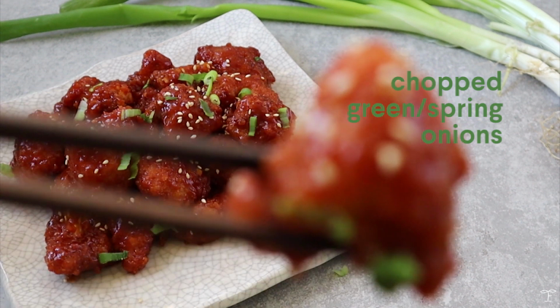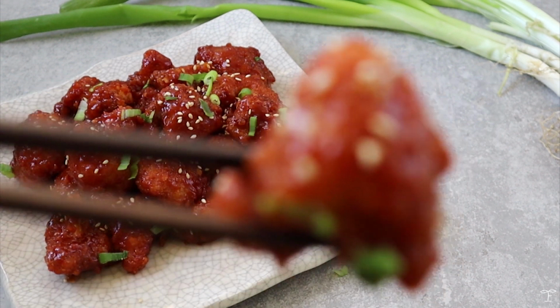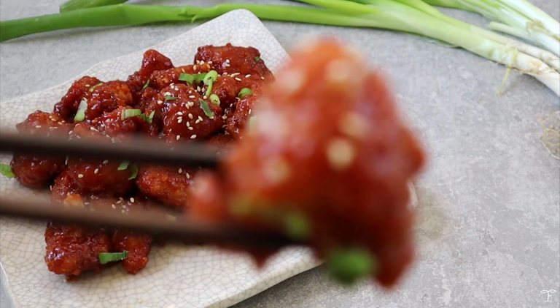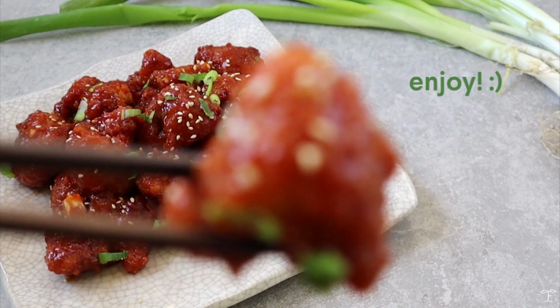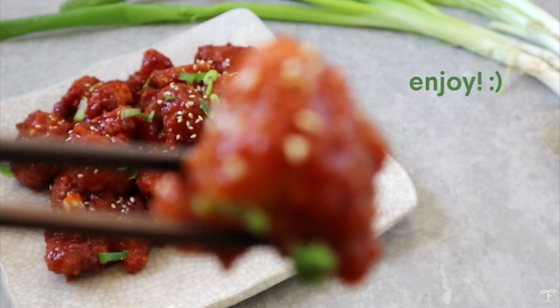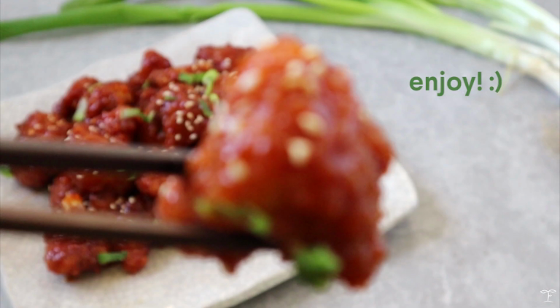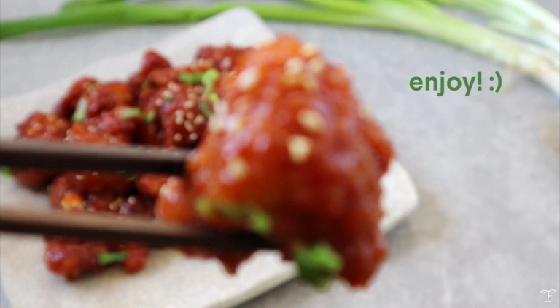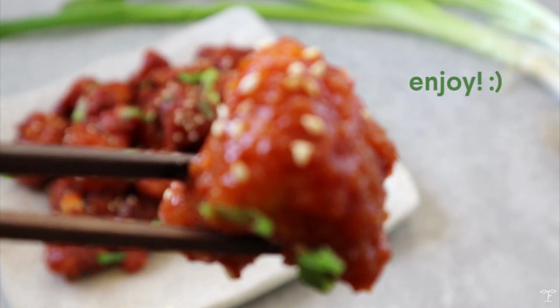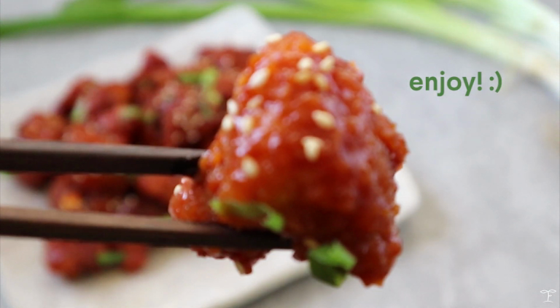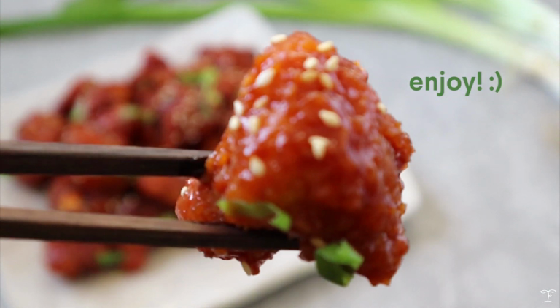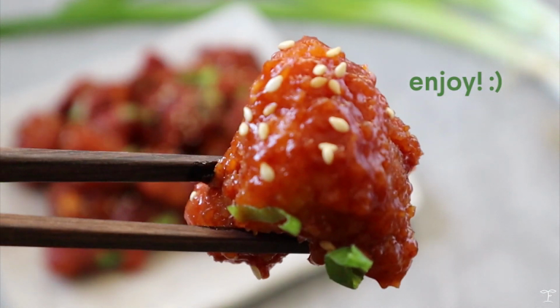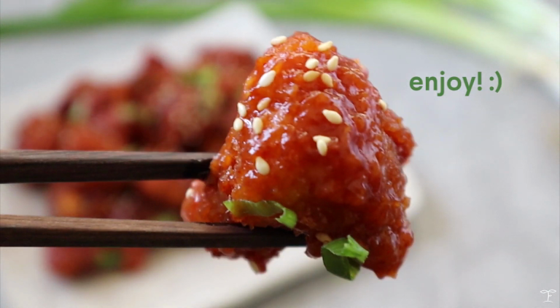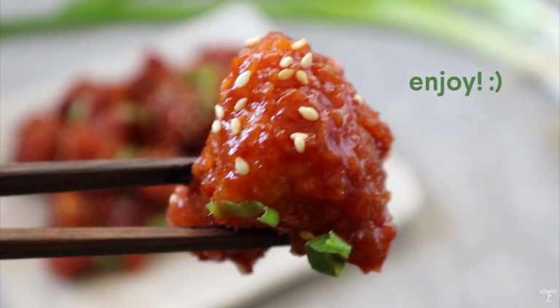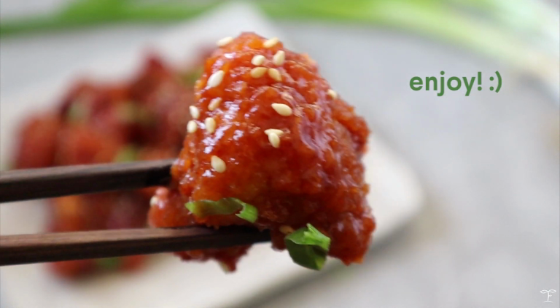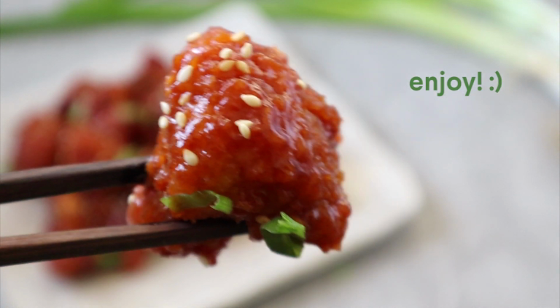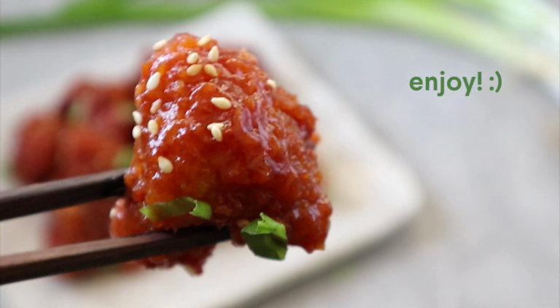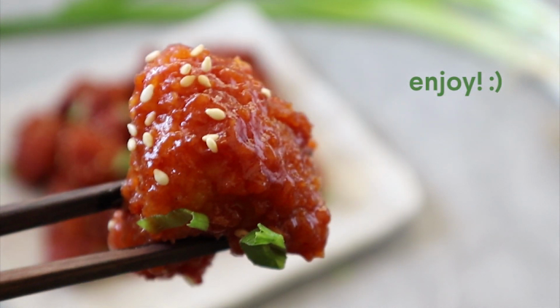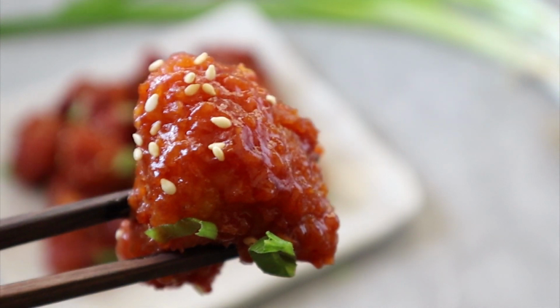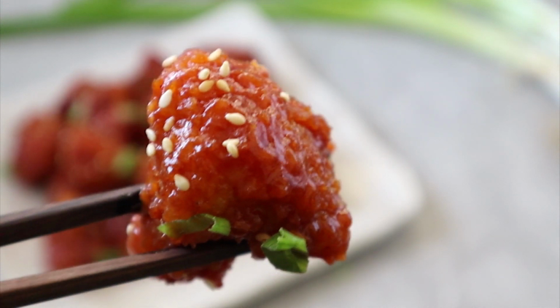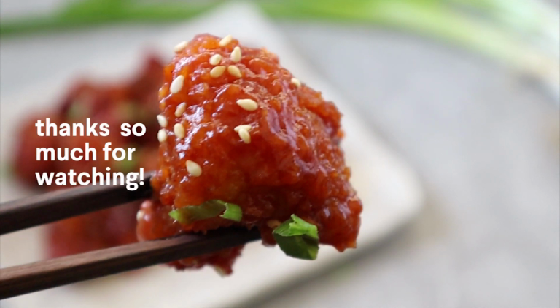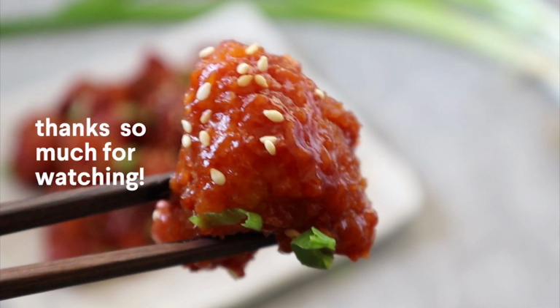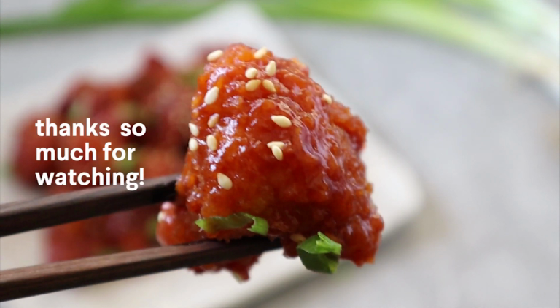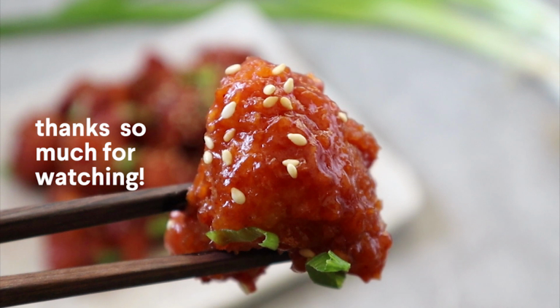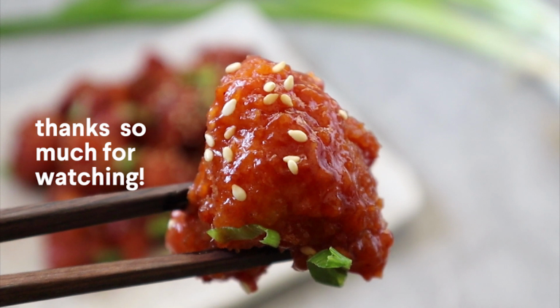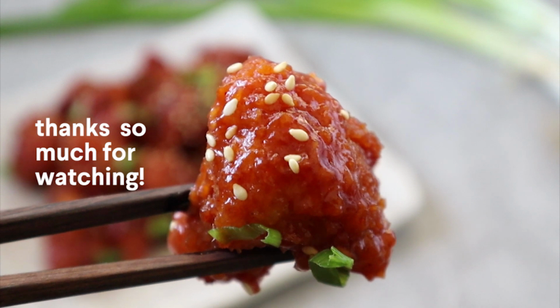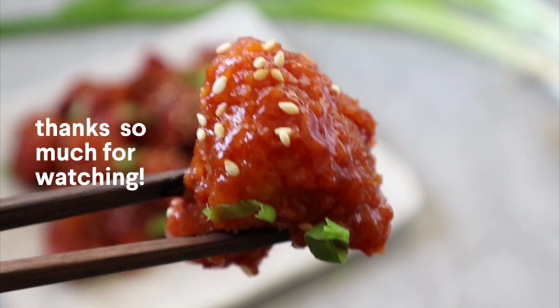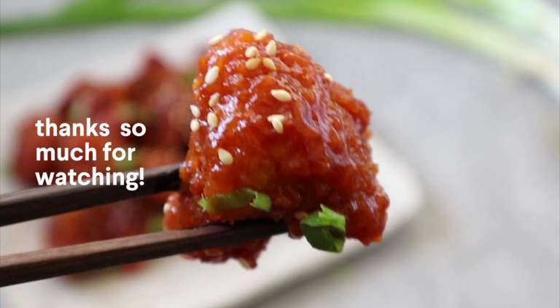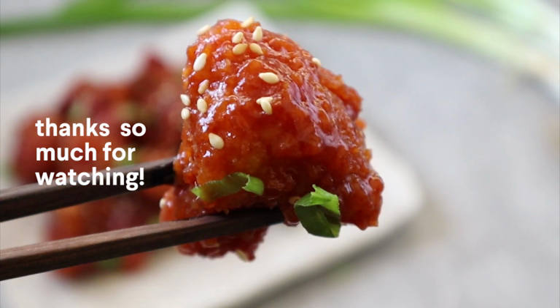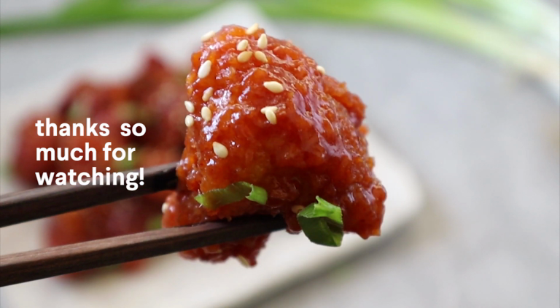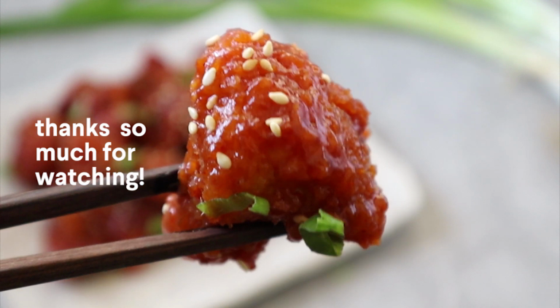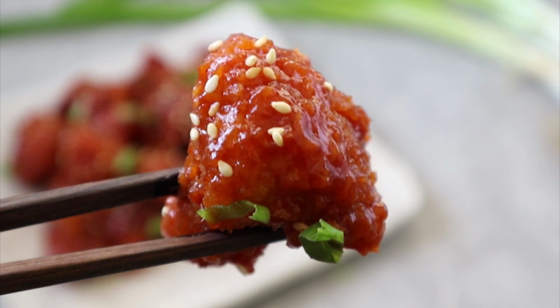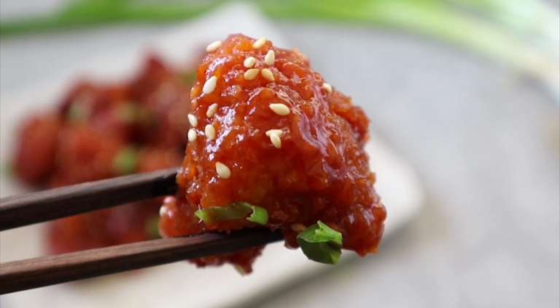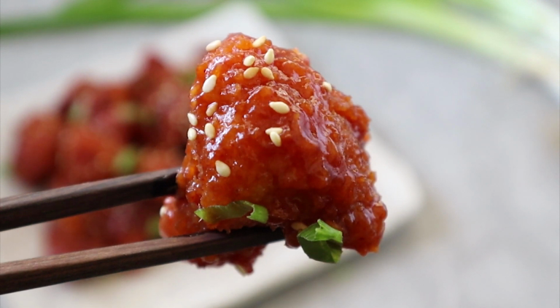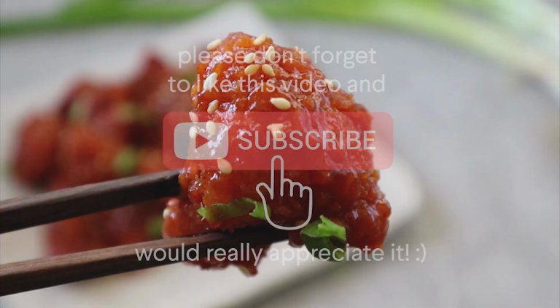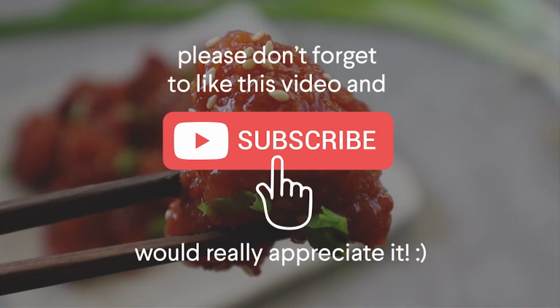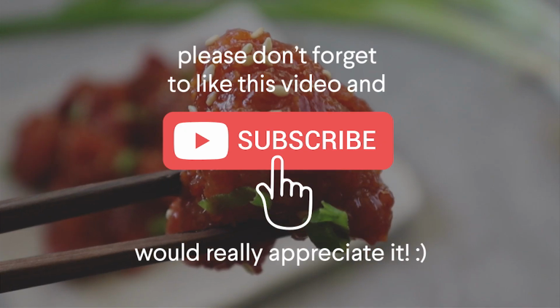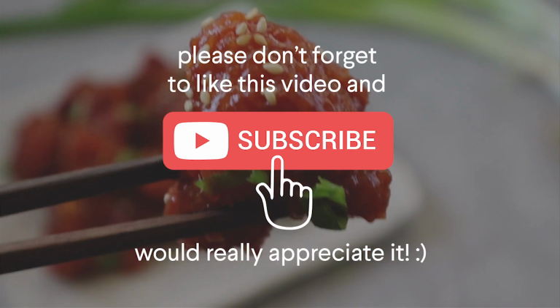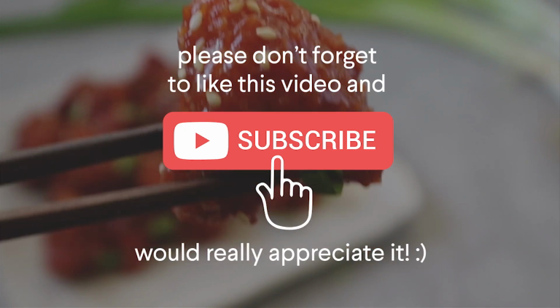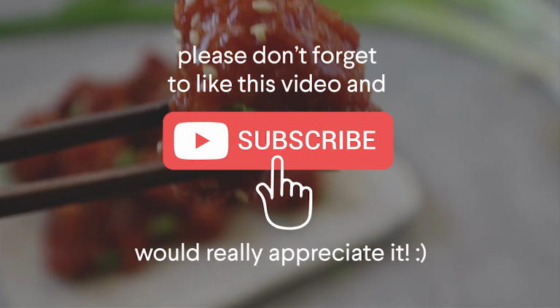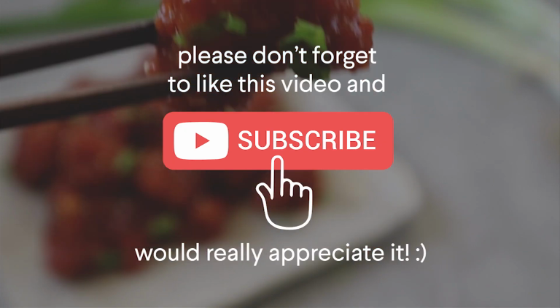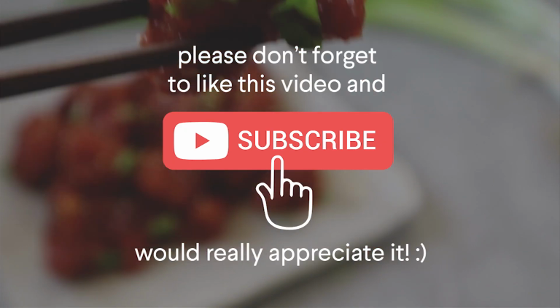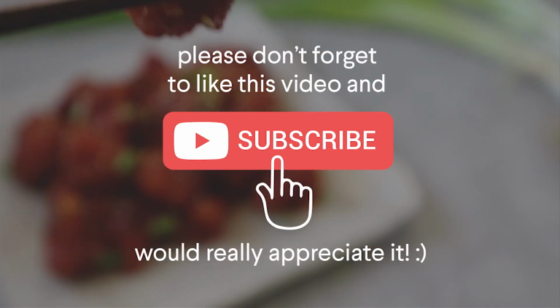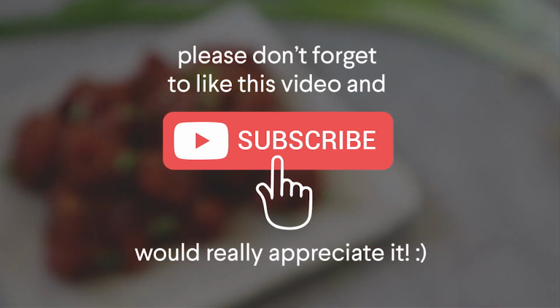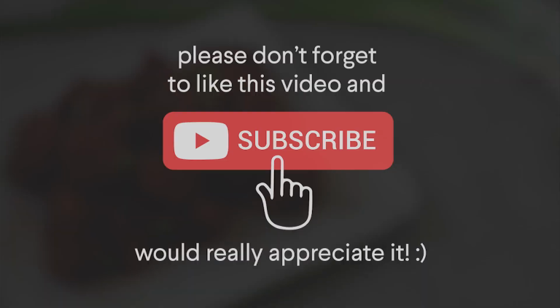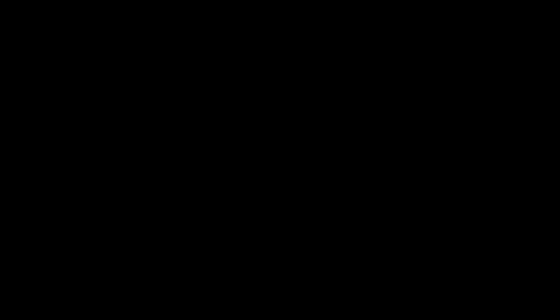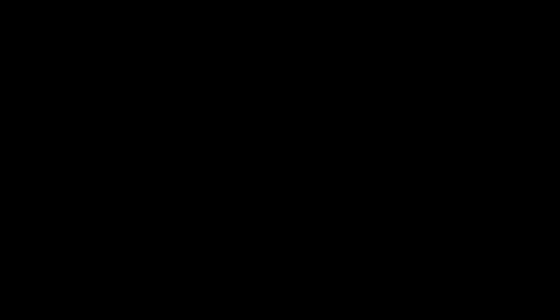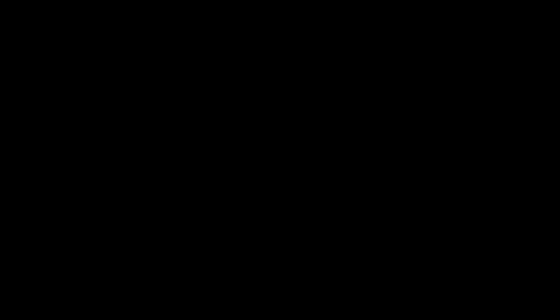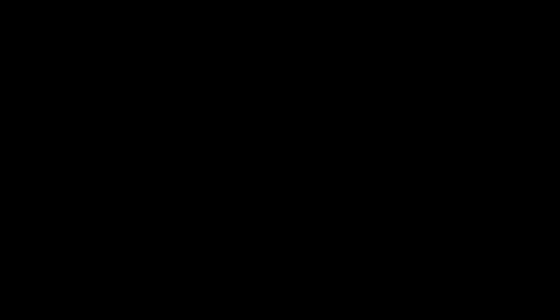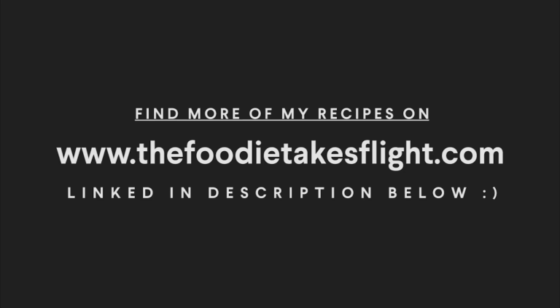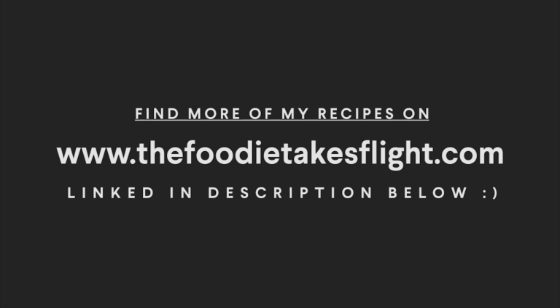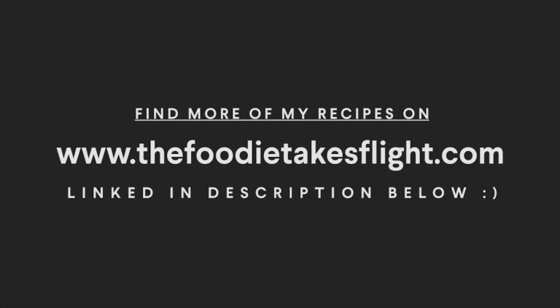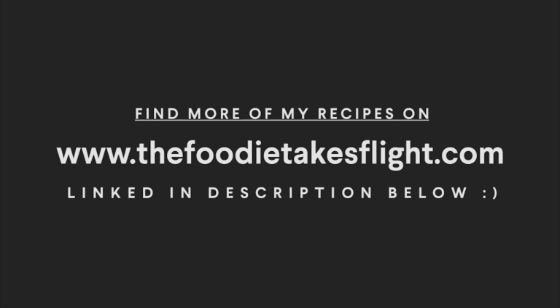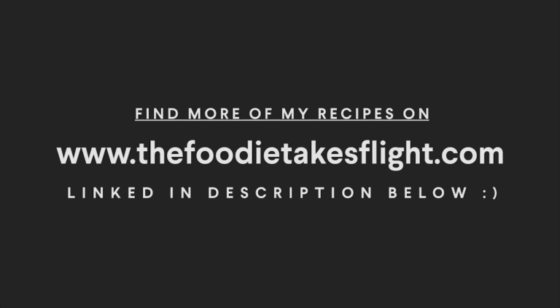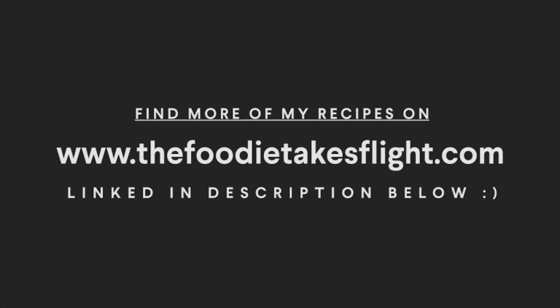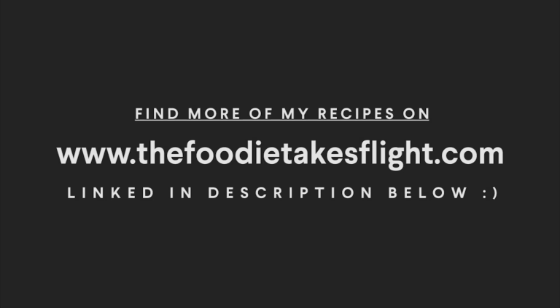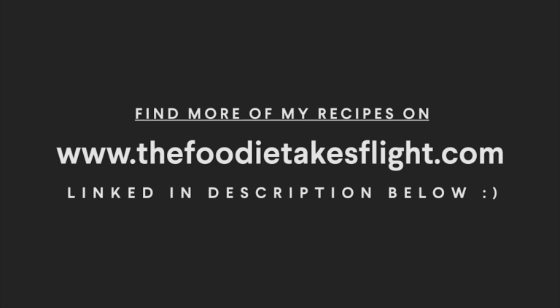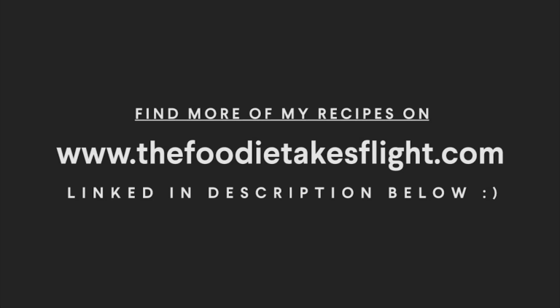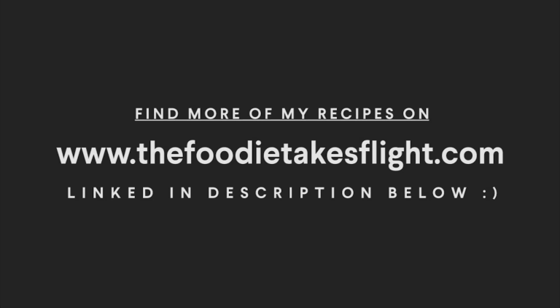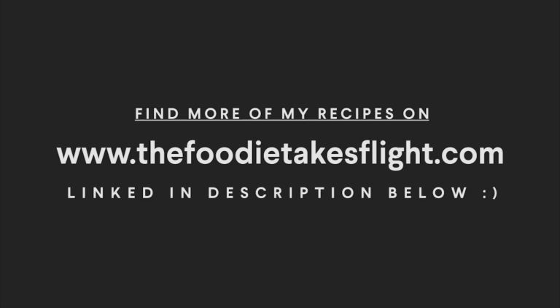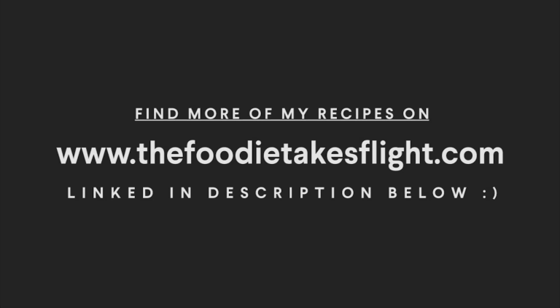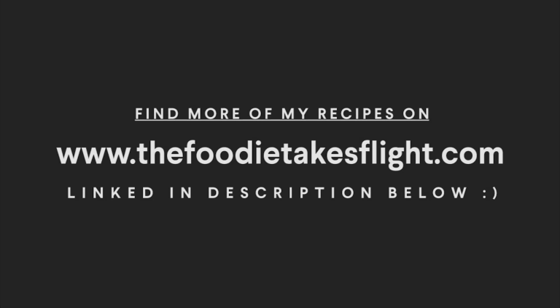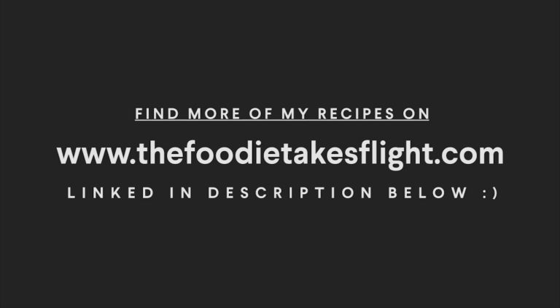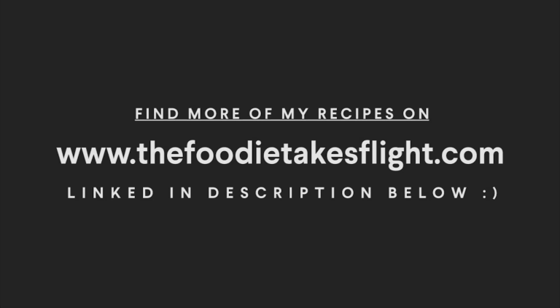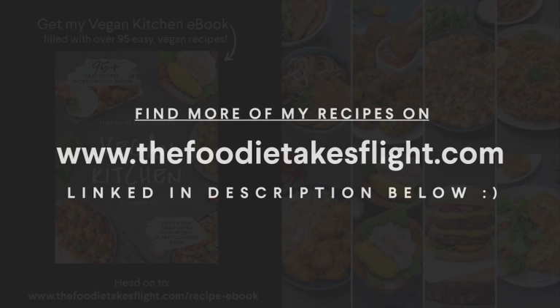If you guys enjoyed this one, thanks so much for watching! Please like and subscribe, and see you guys in my next video.